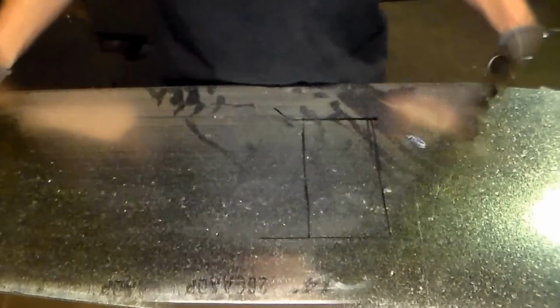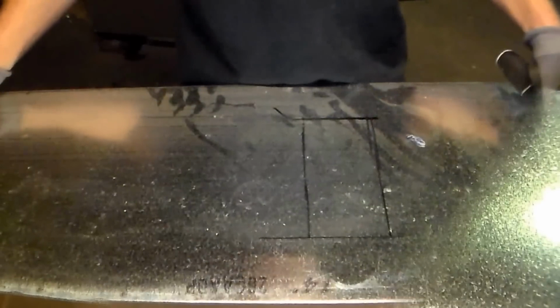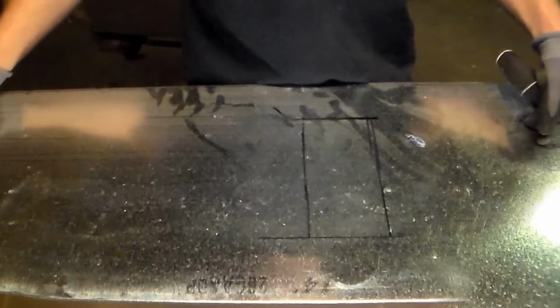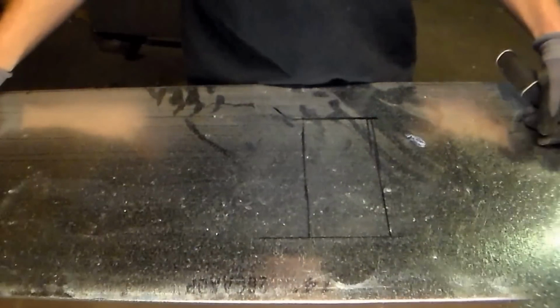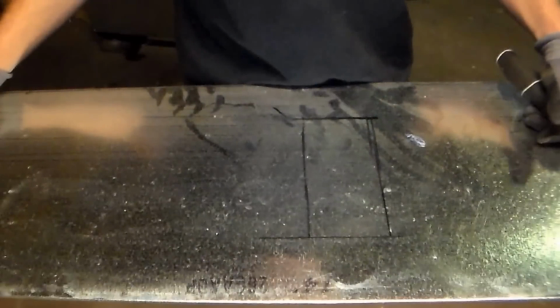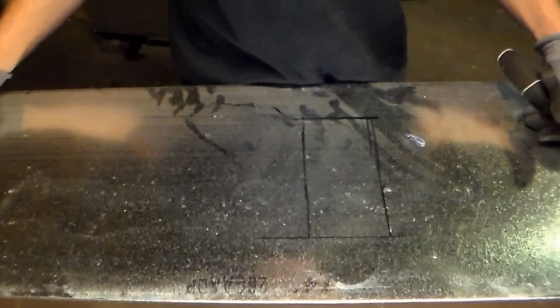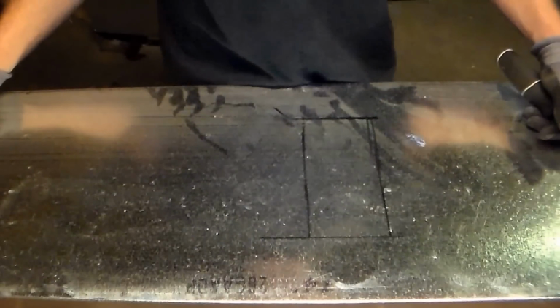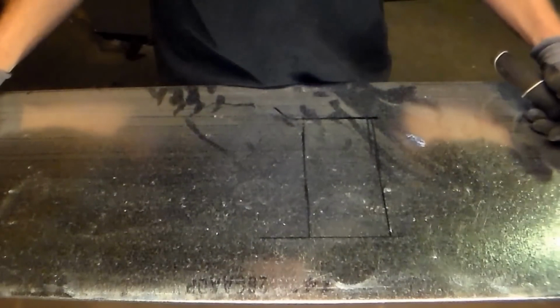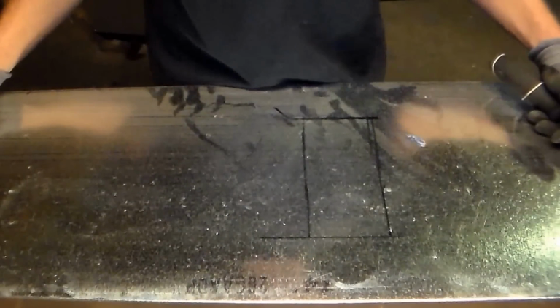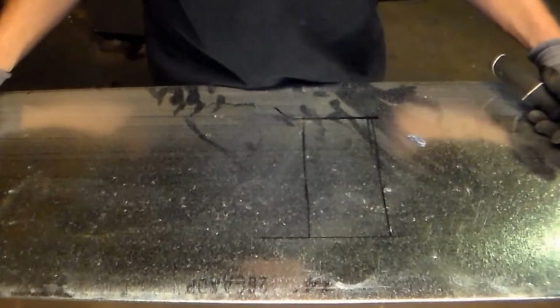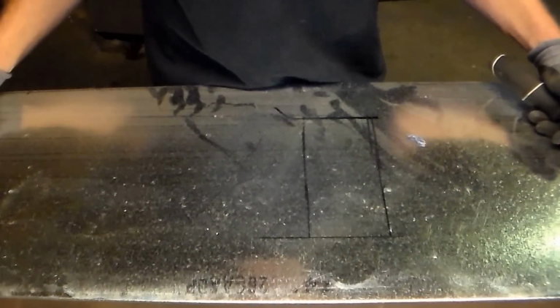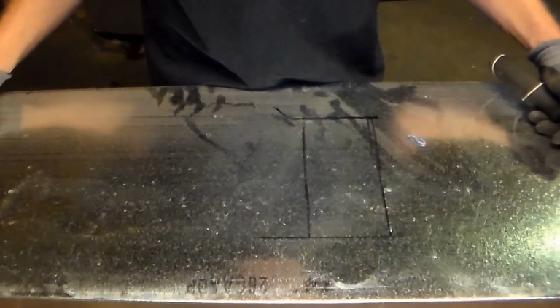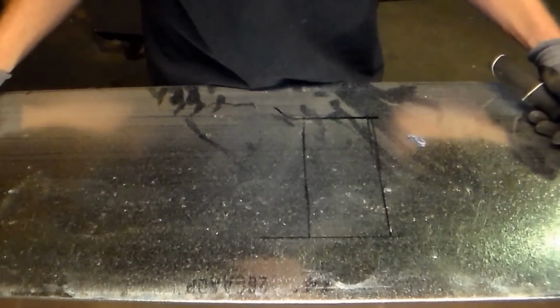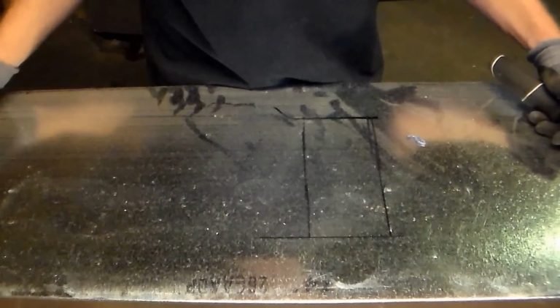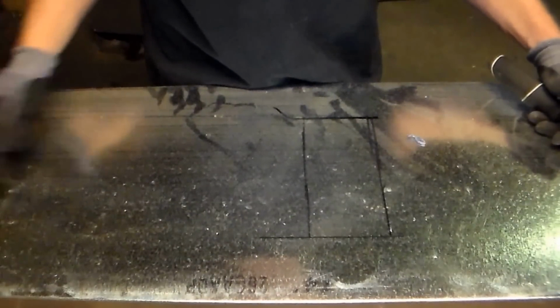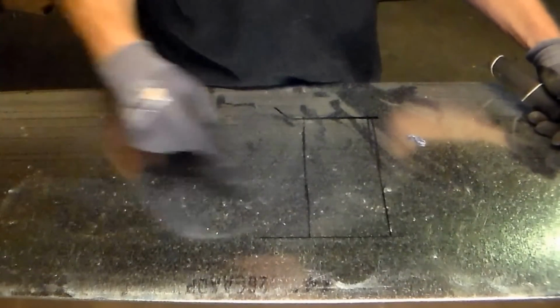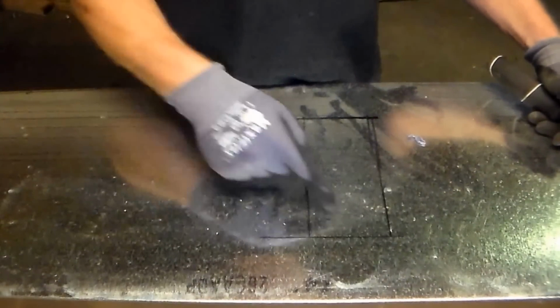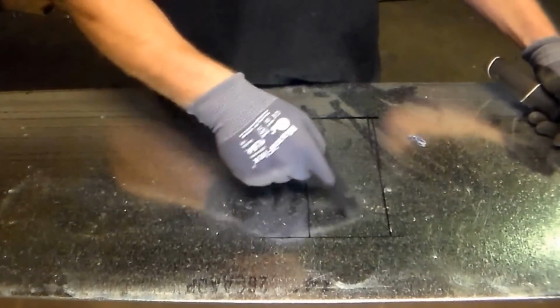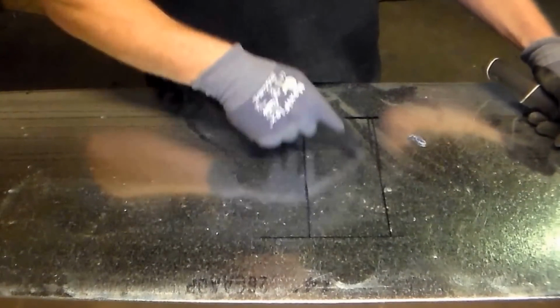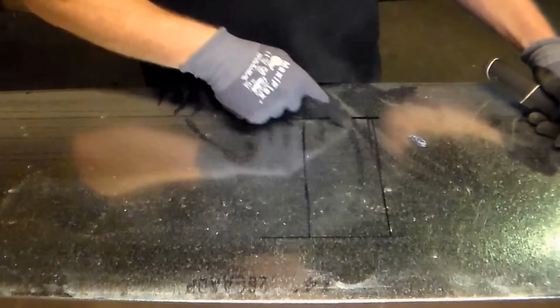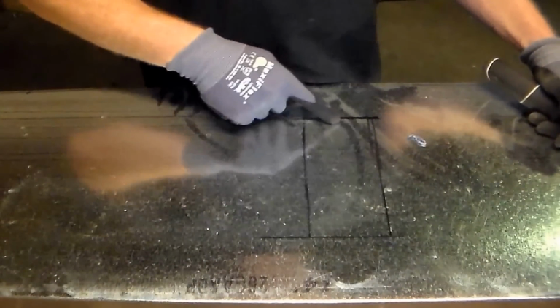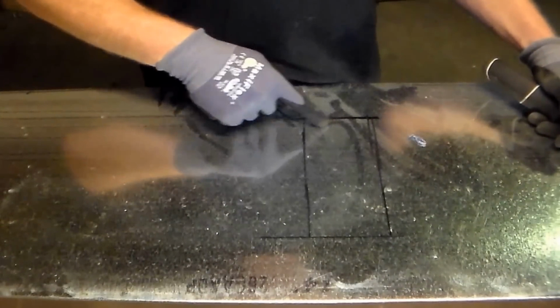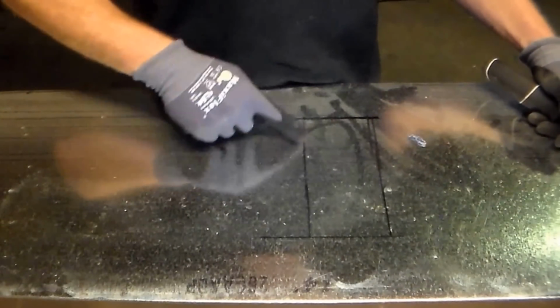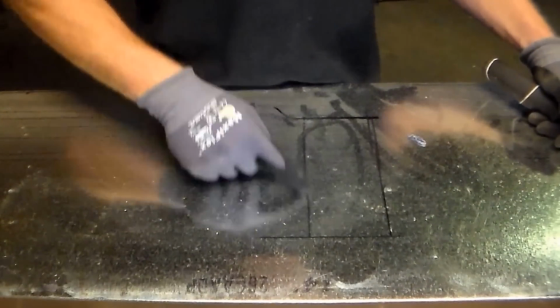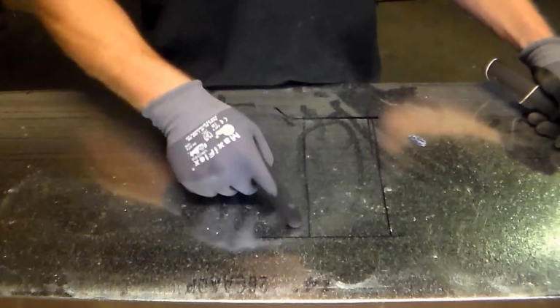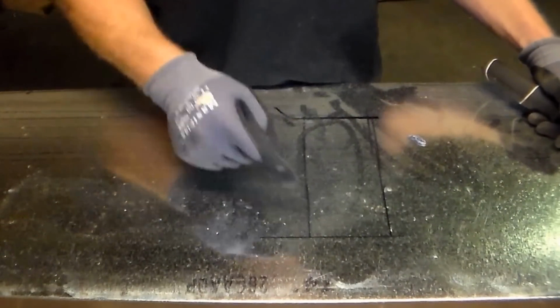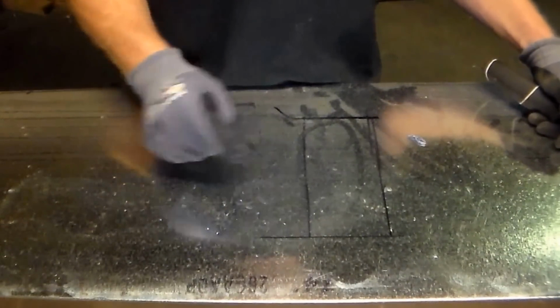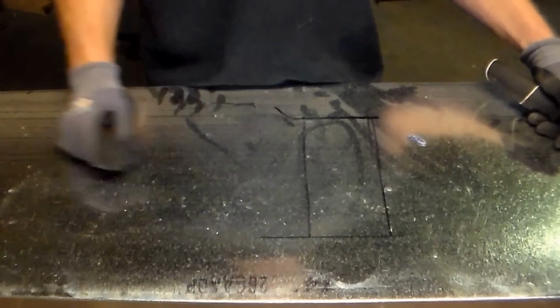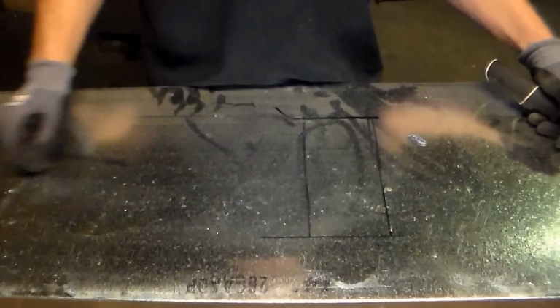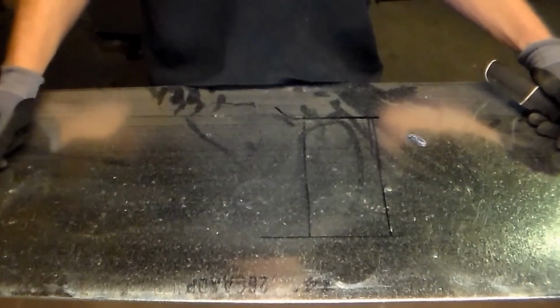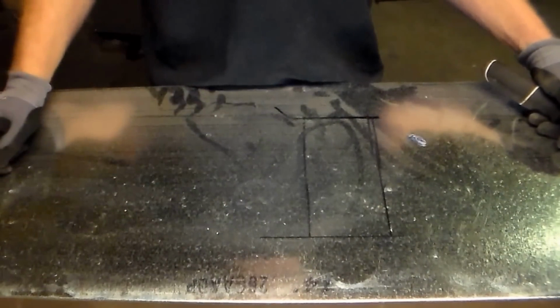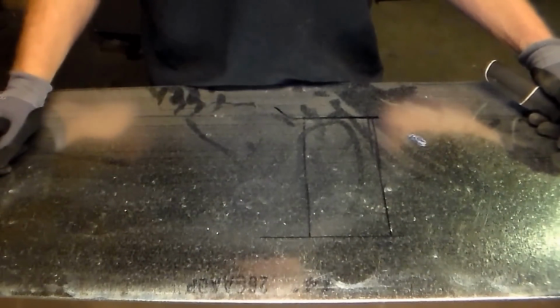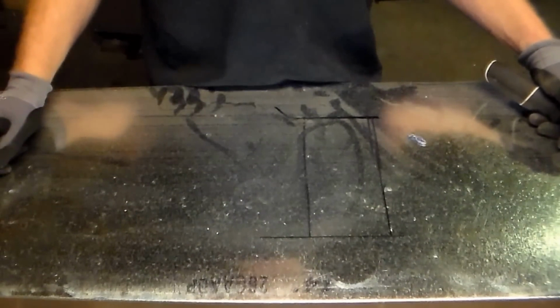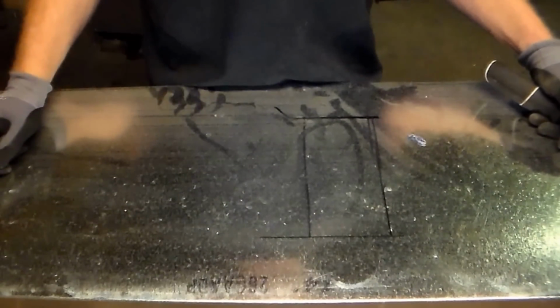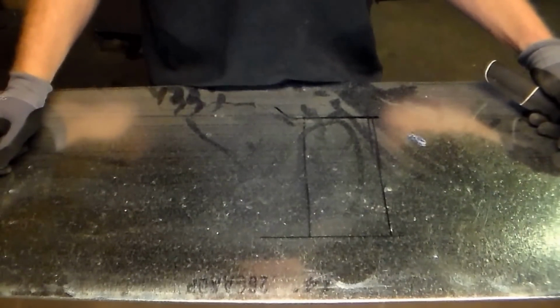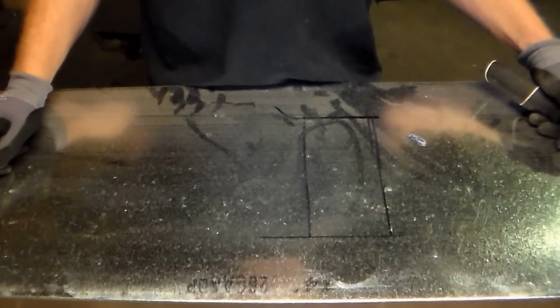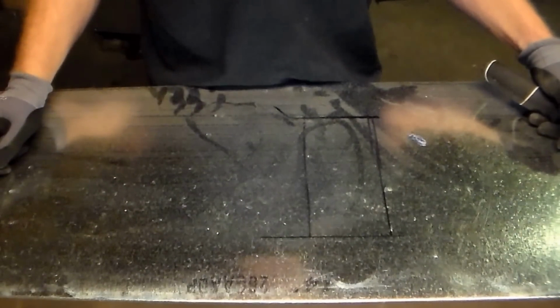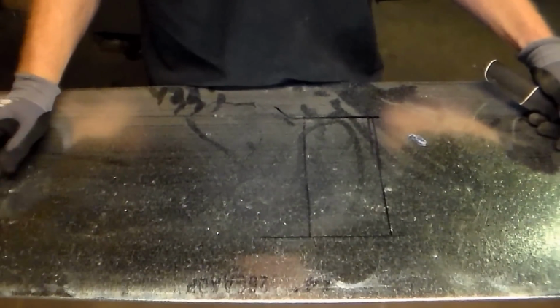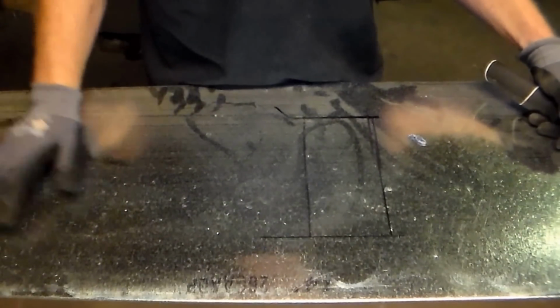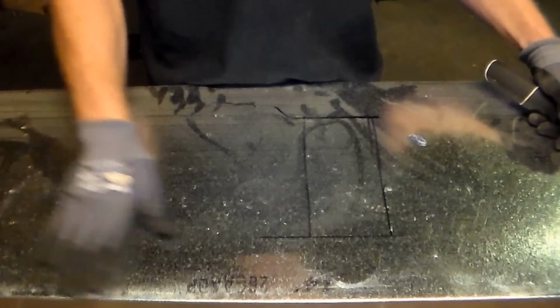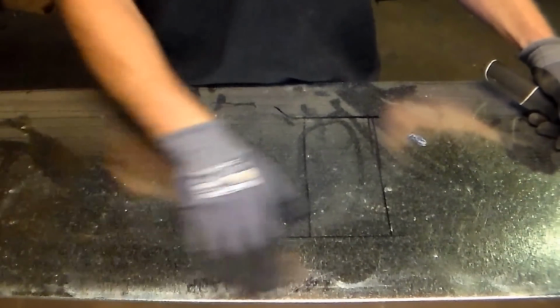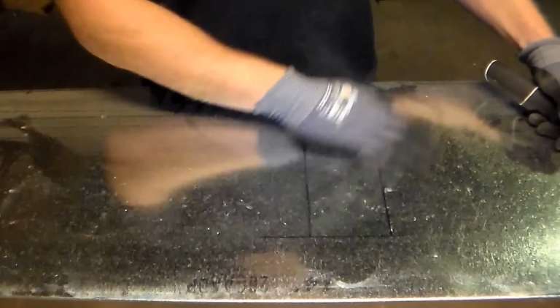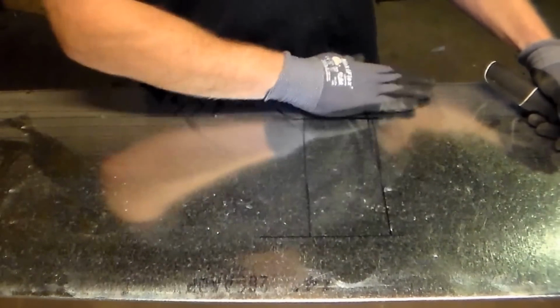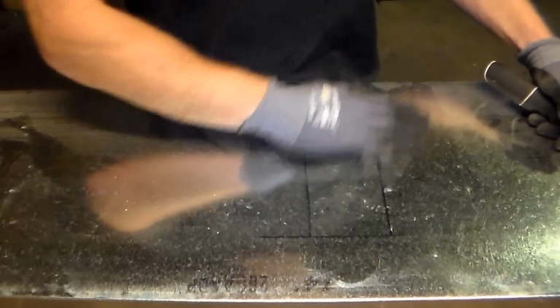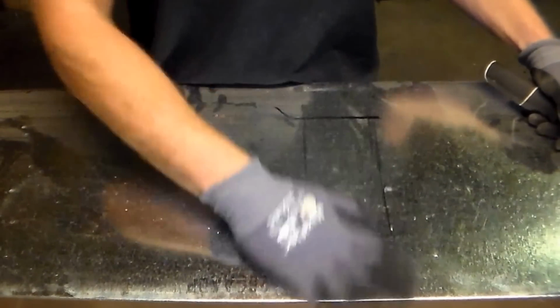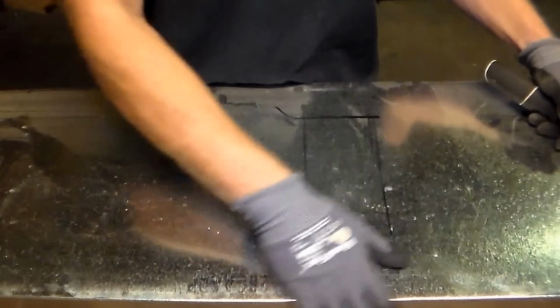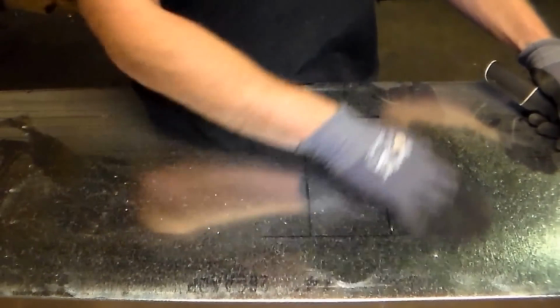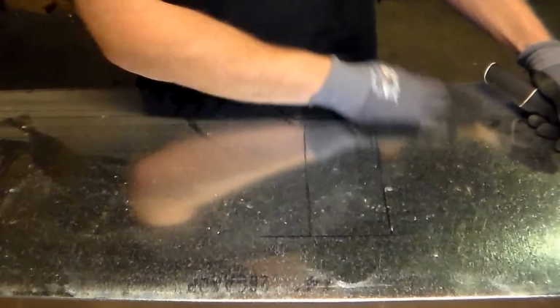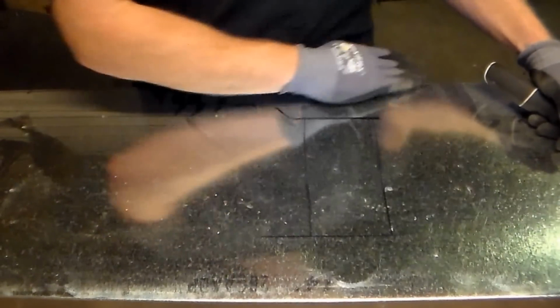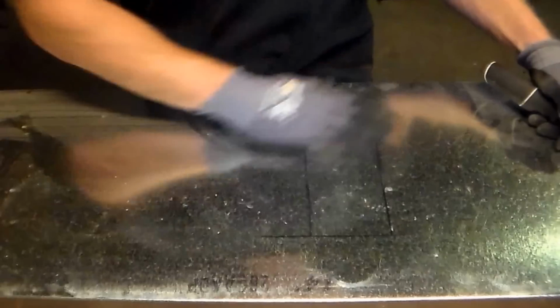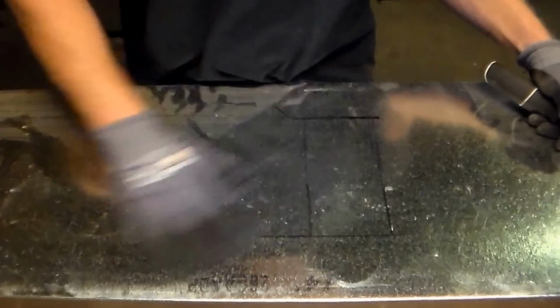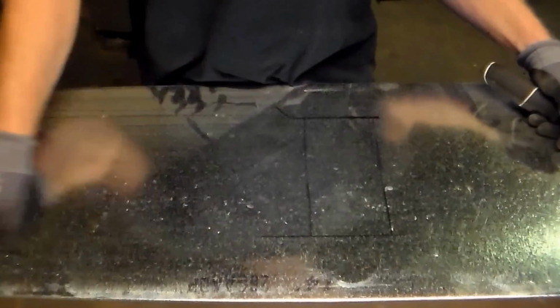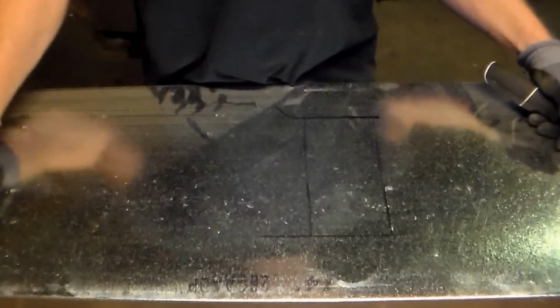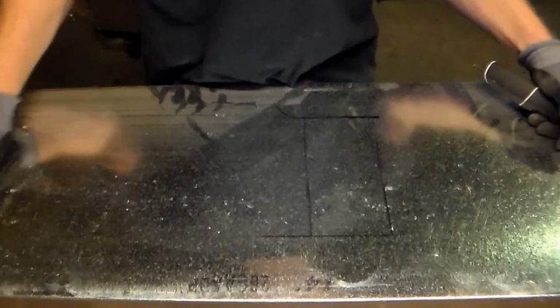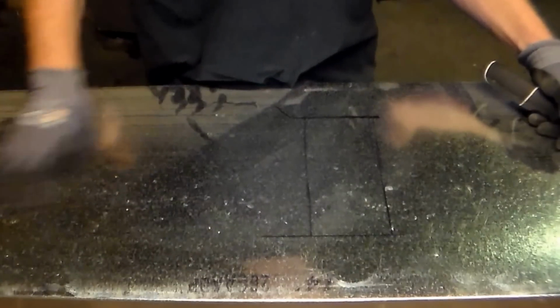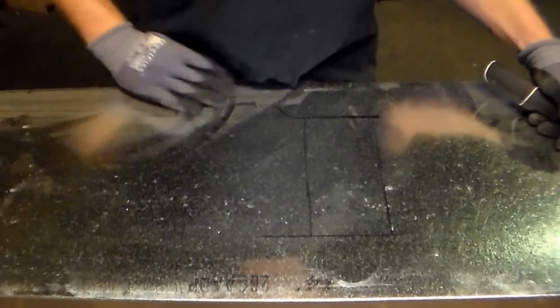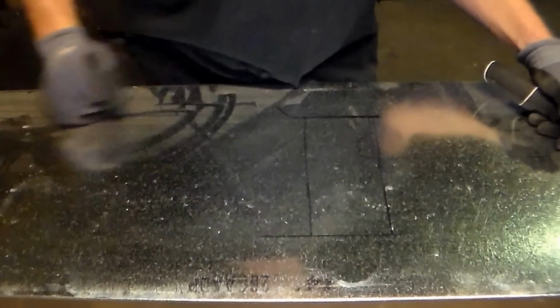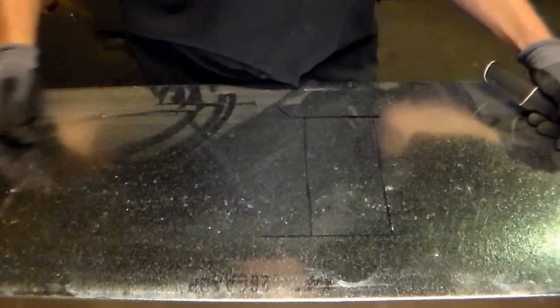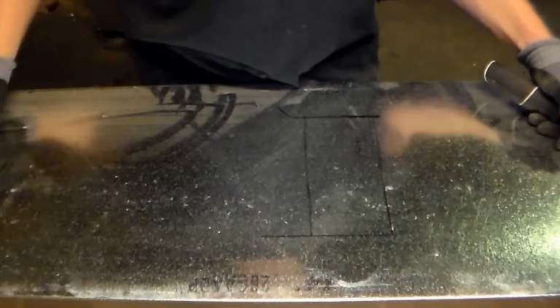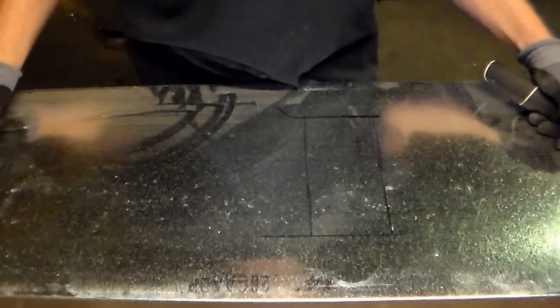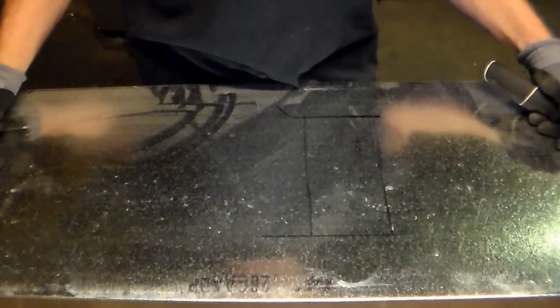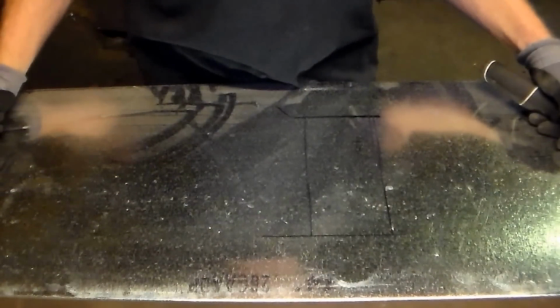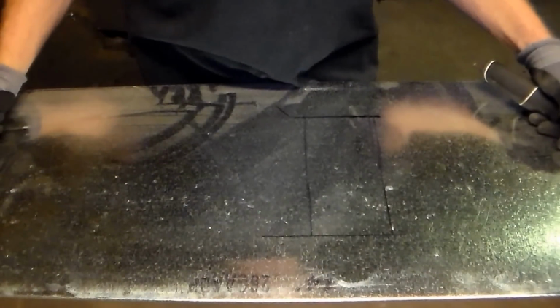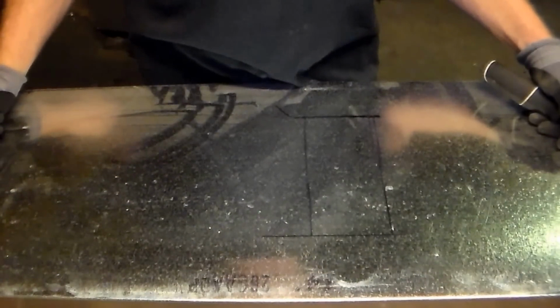I'm going to show you guys how to use a pair of double cuts to cut a square hole. As you can see I already marked out my hole here. Hopefully you're able to see it.